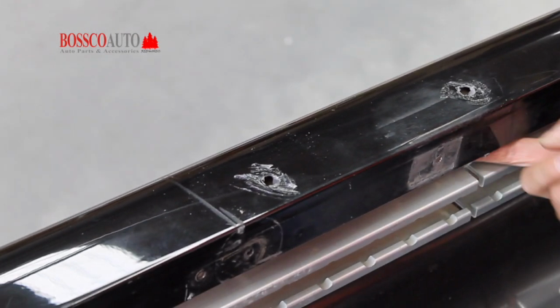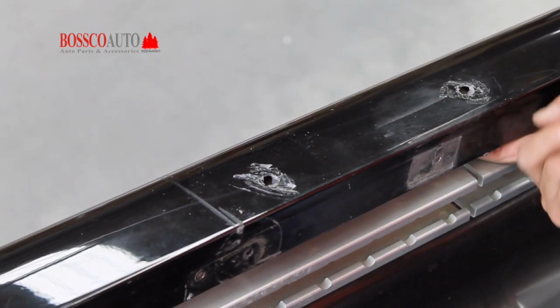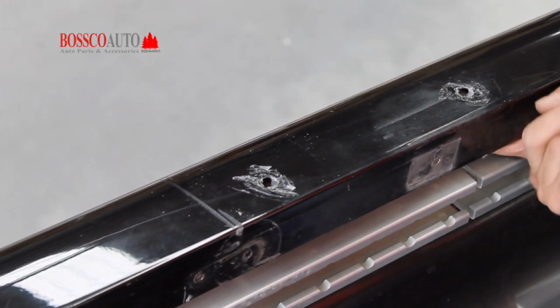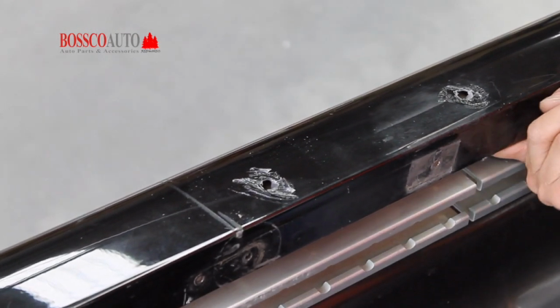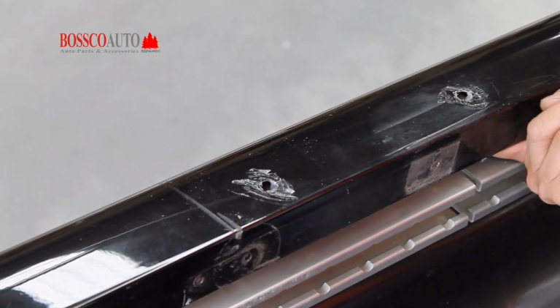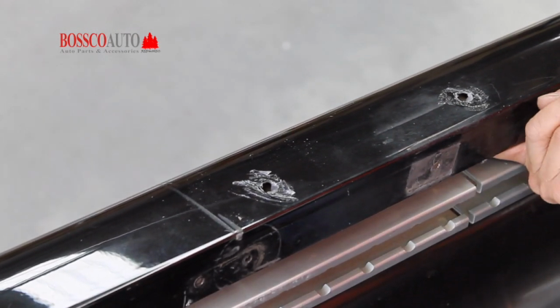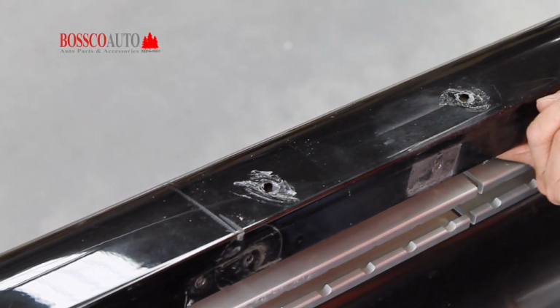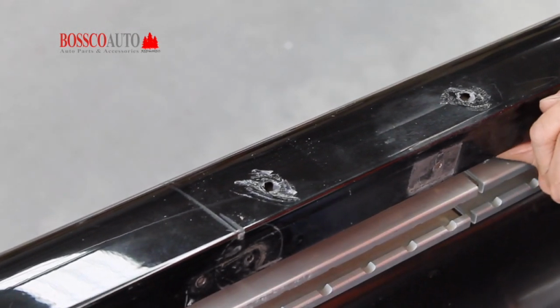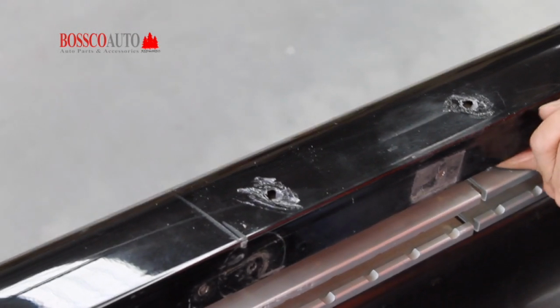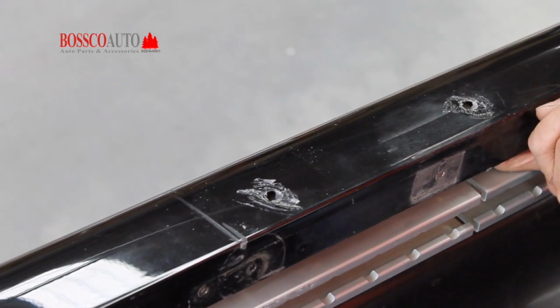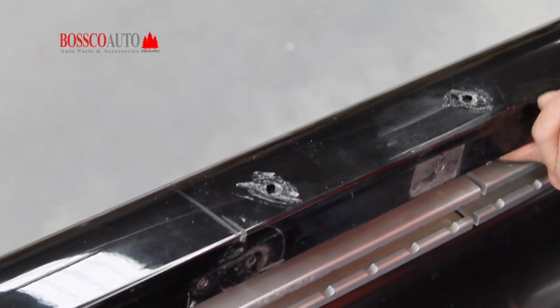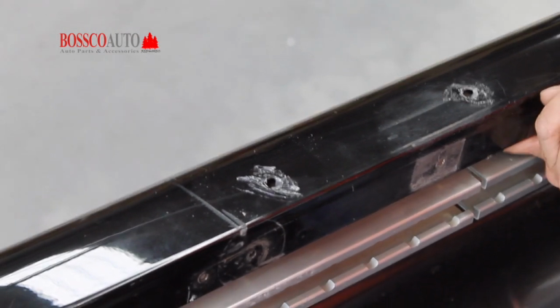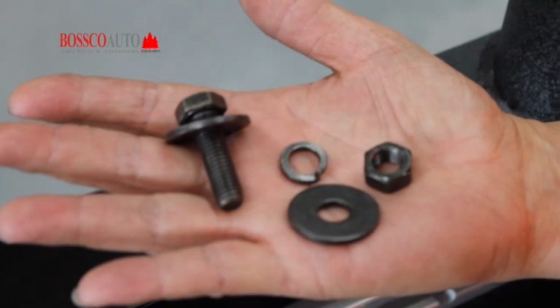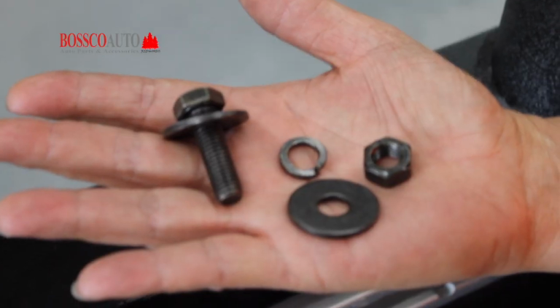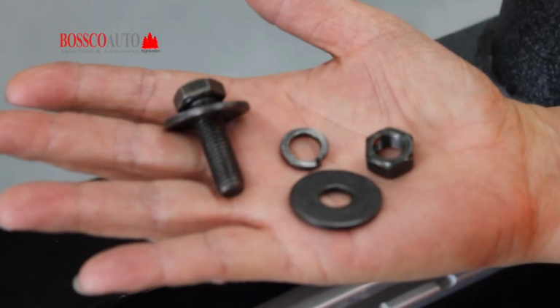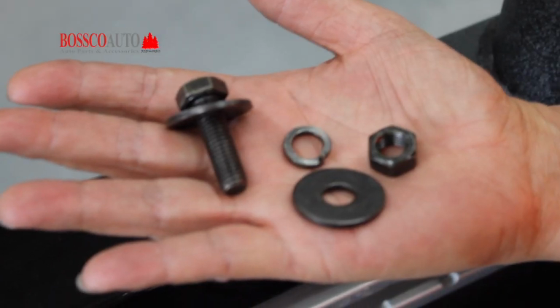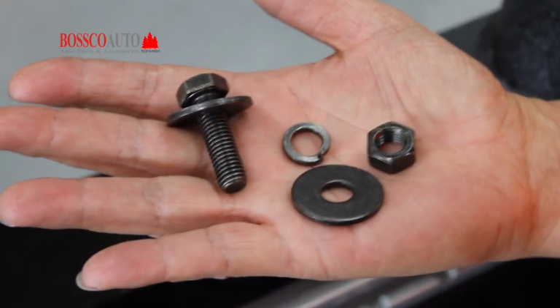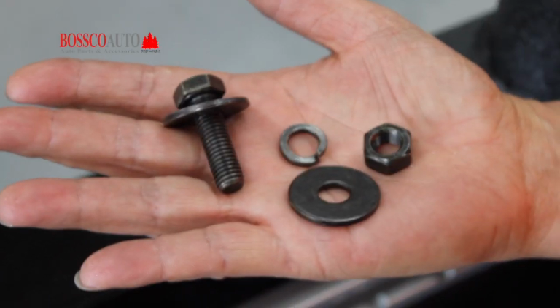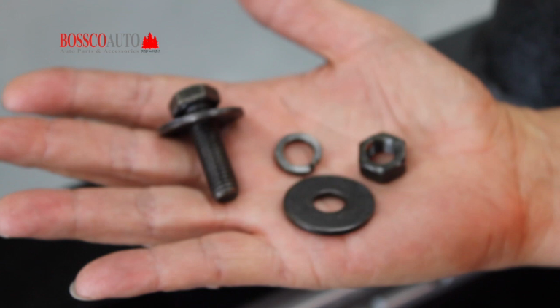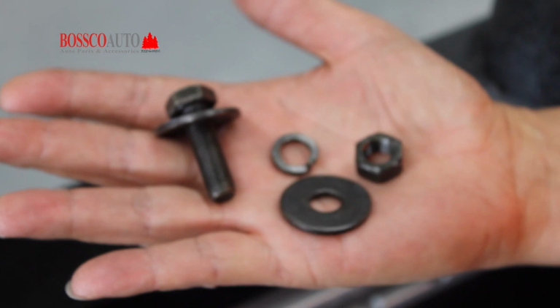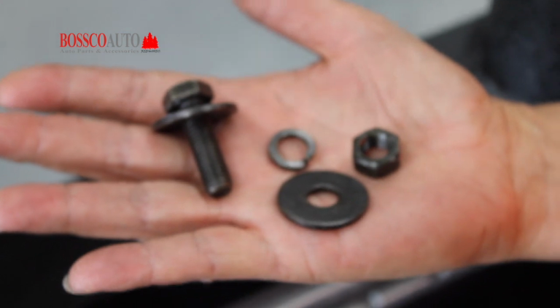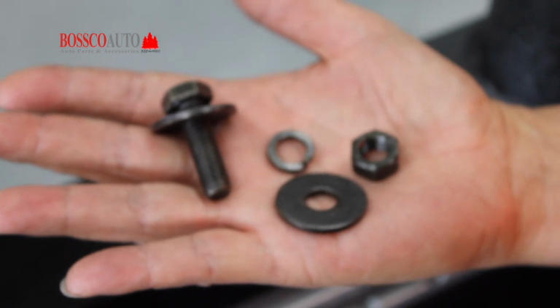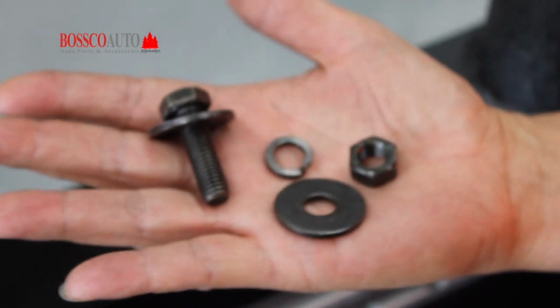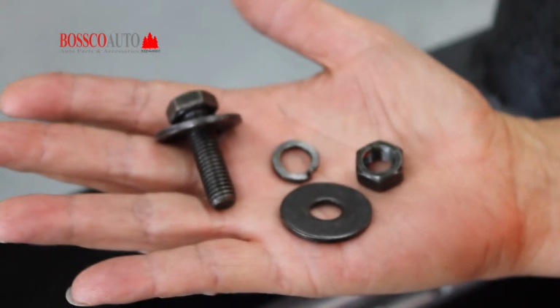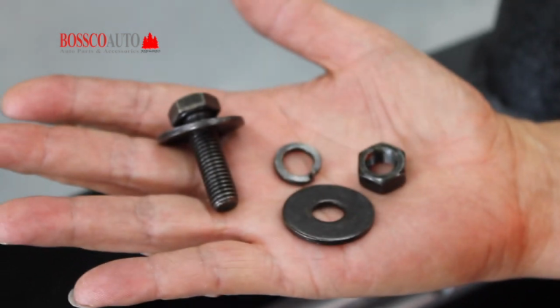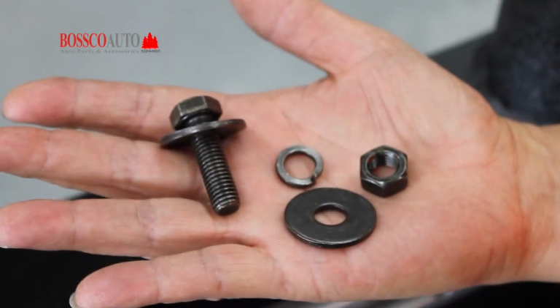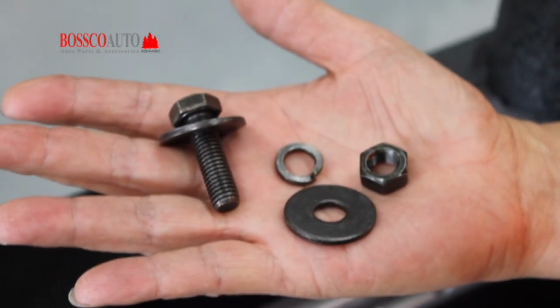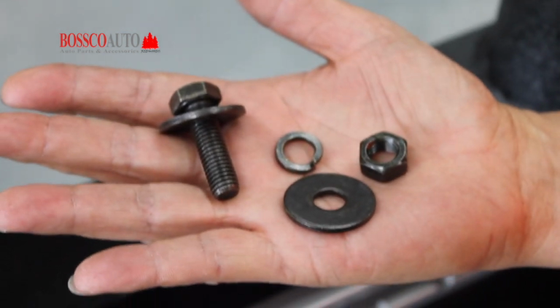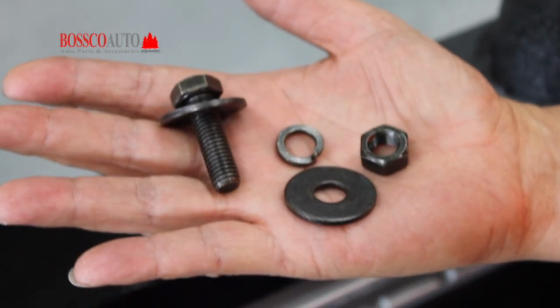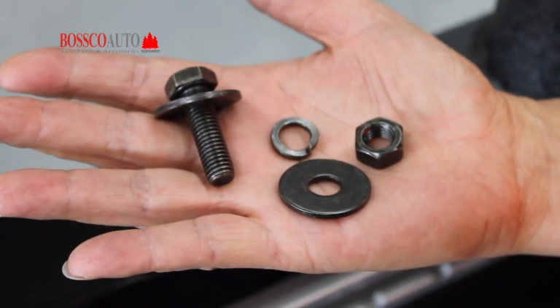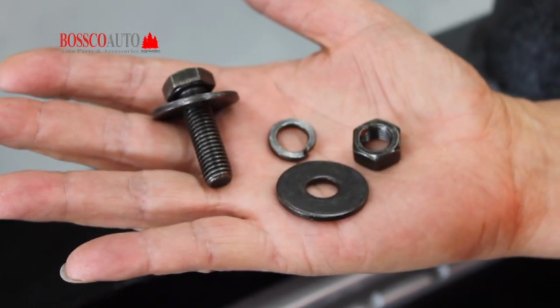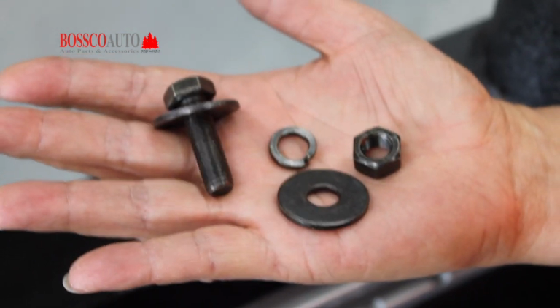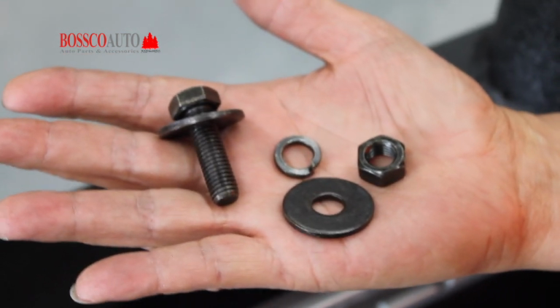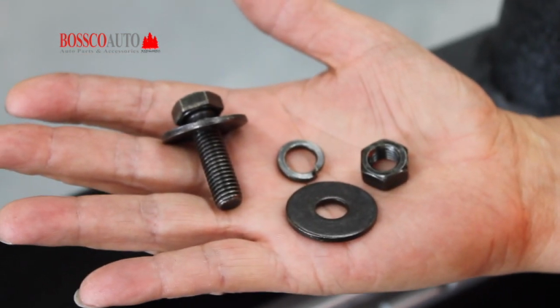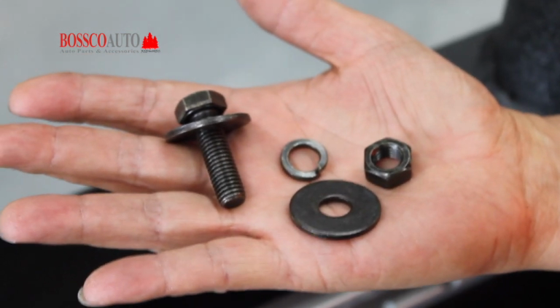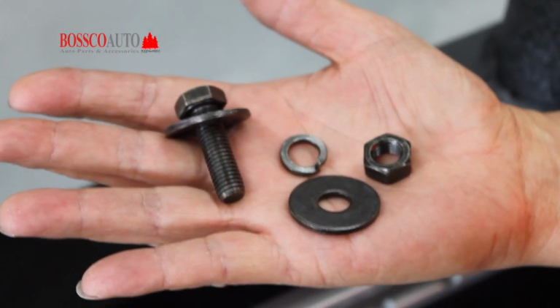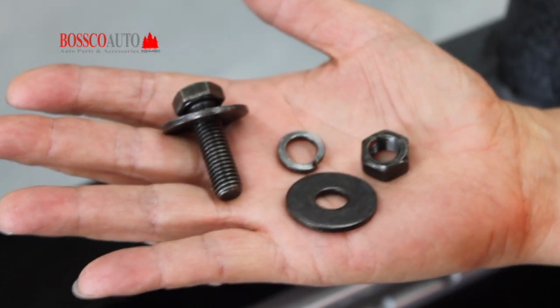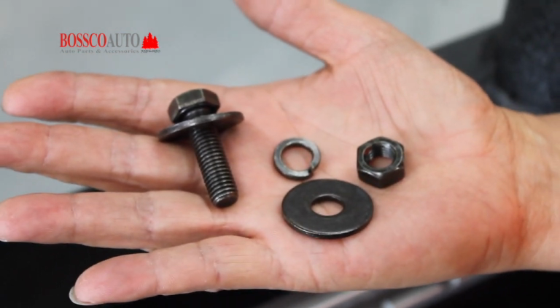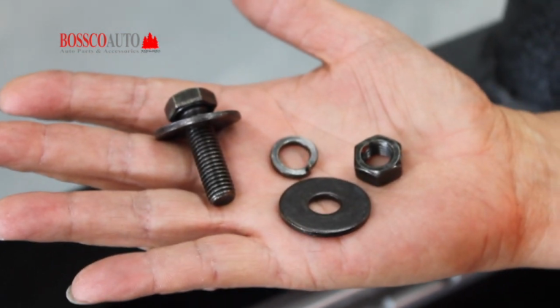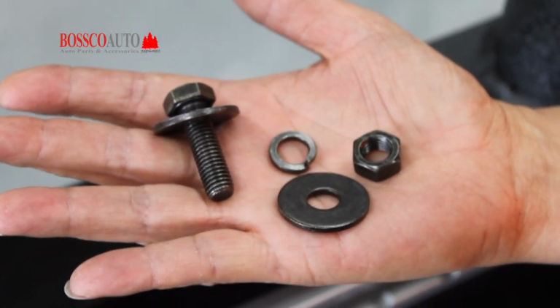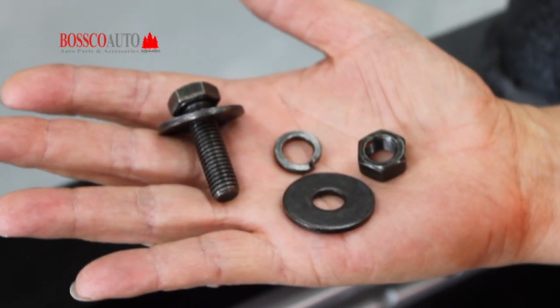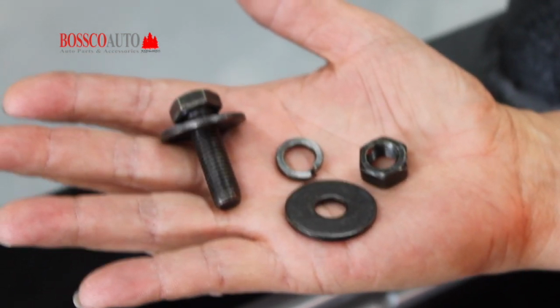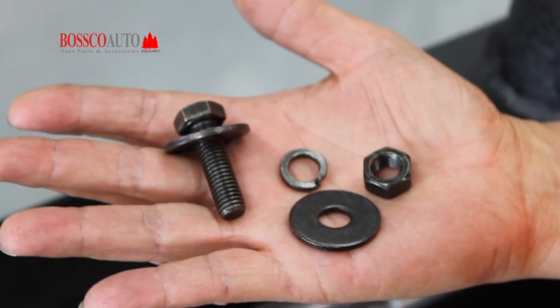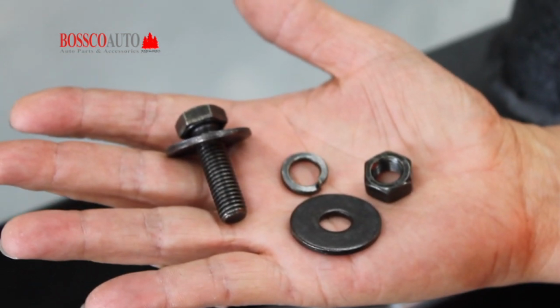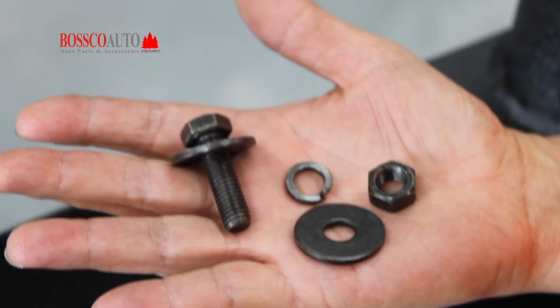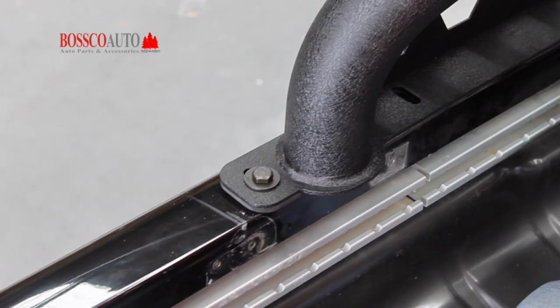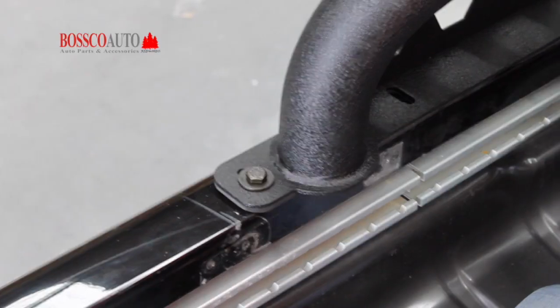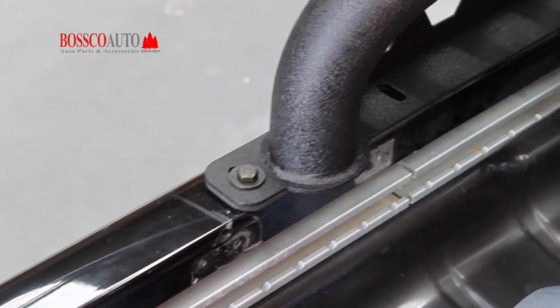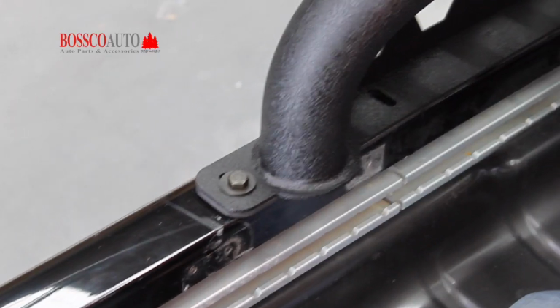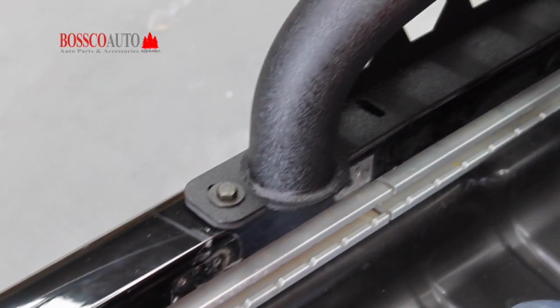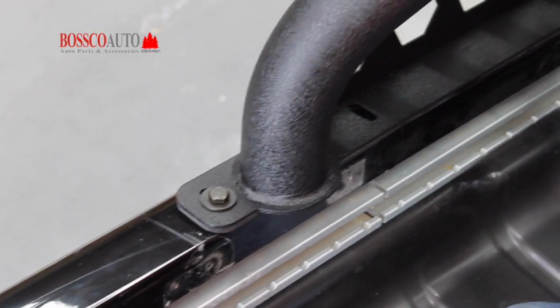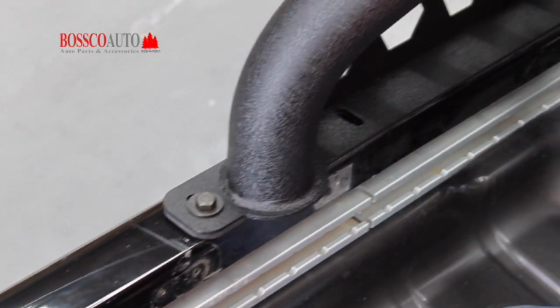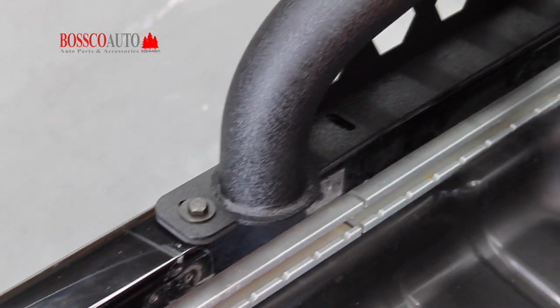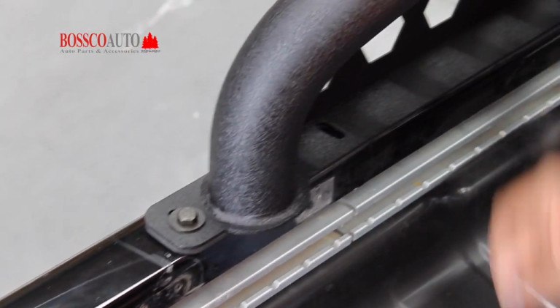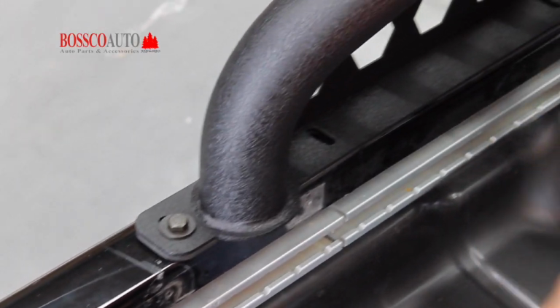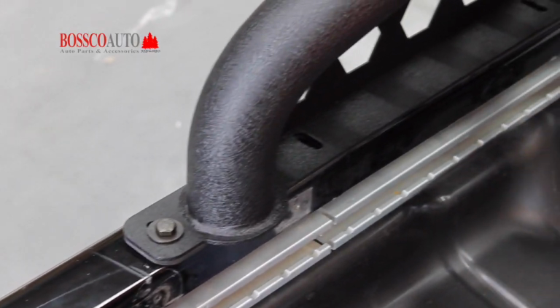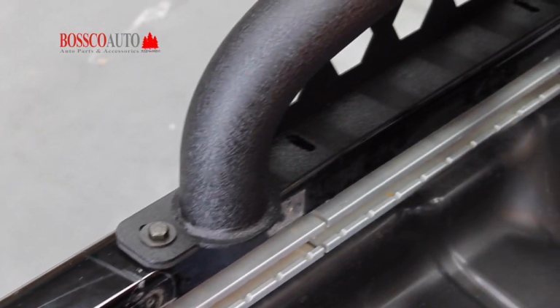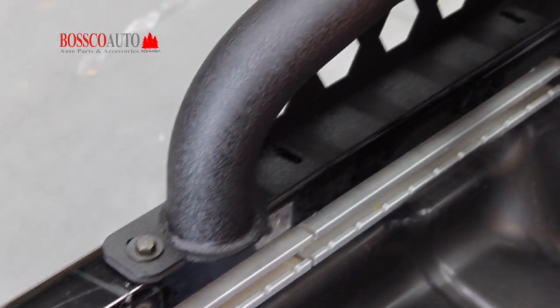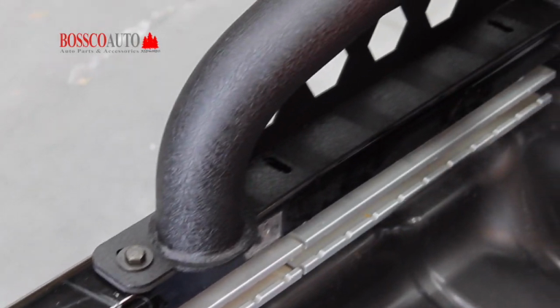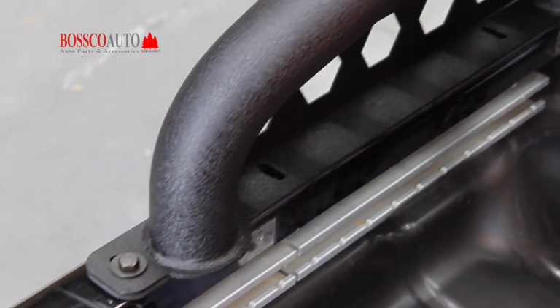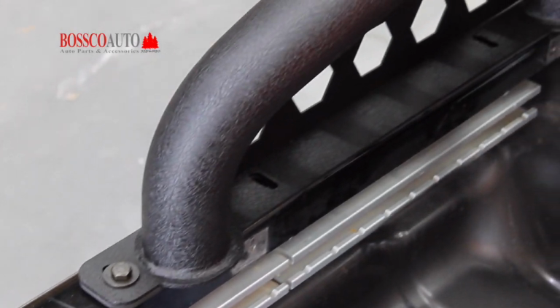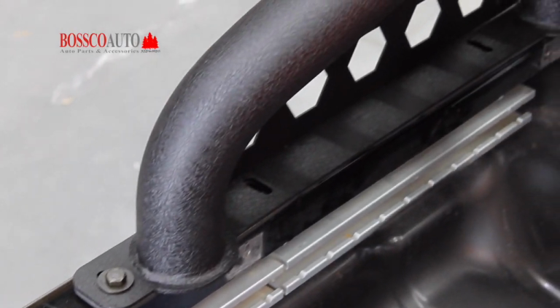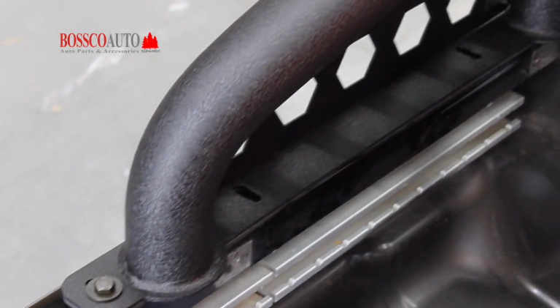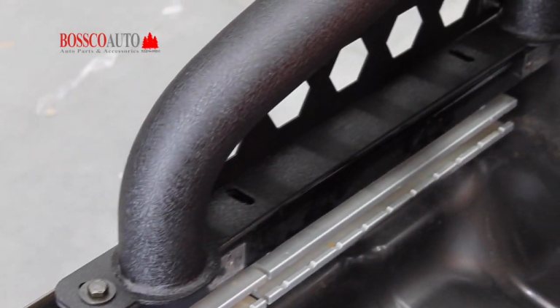Now you will need a nut, a bolt, two washers and one spring washer for every hole.